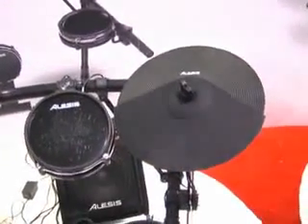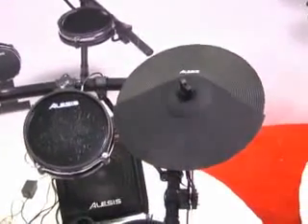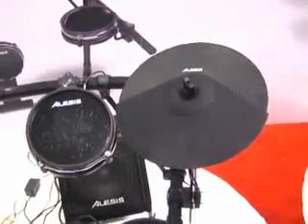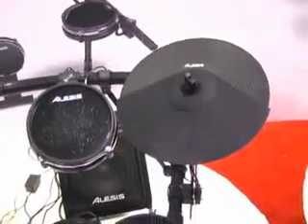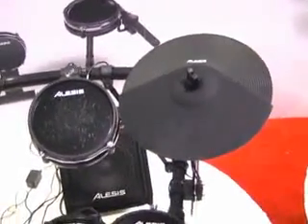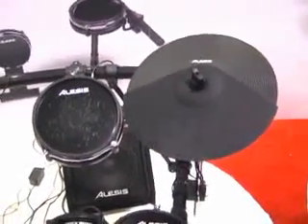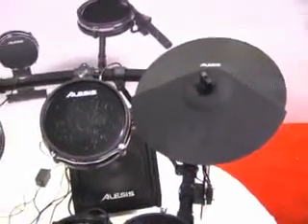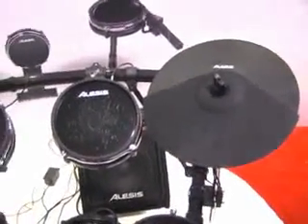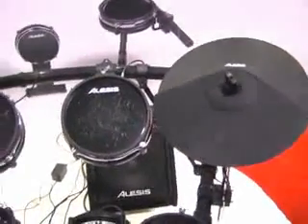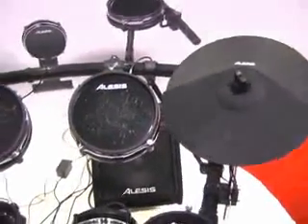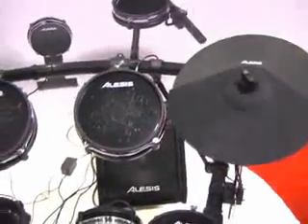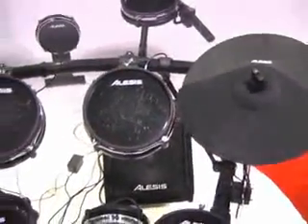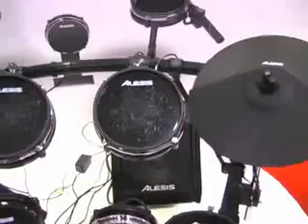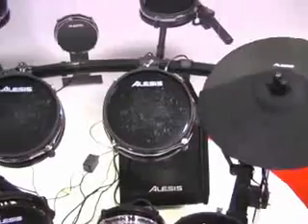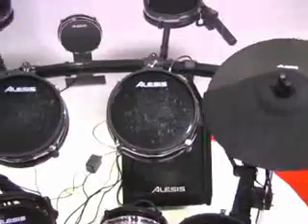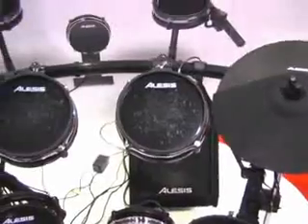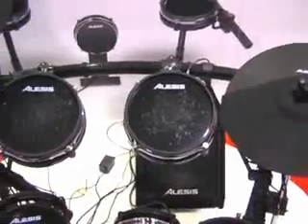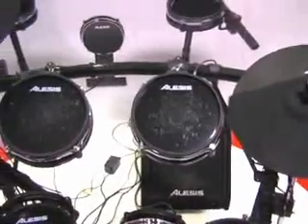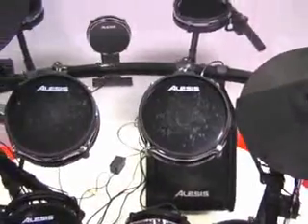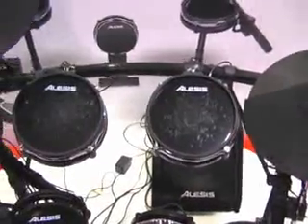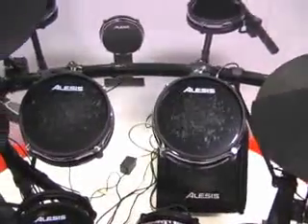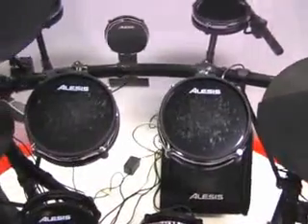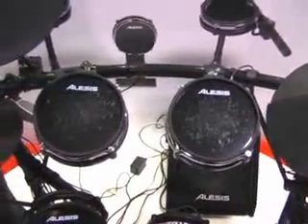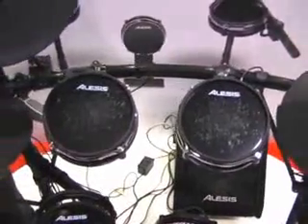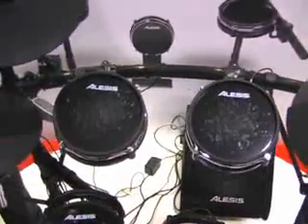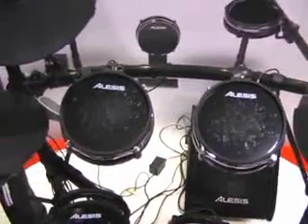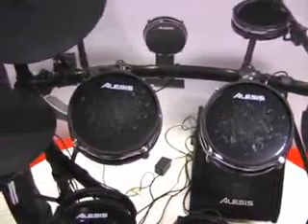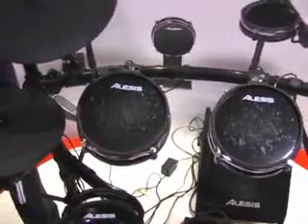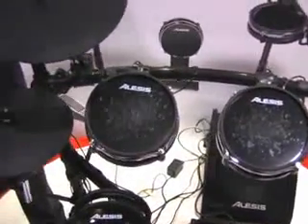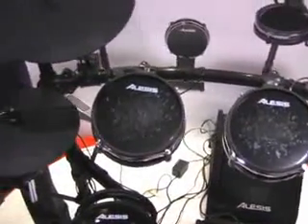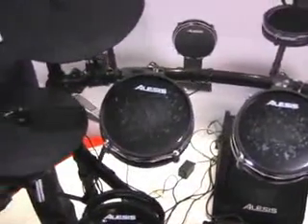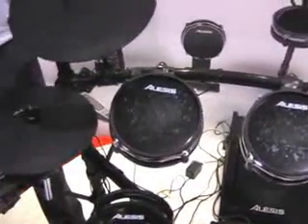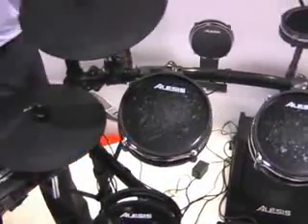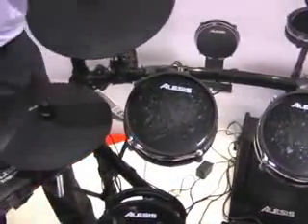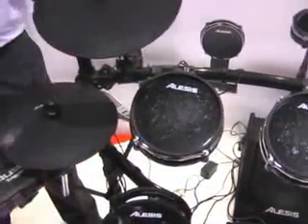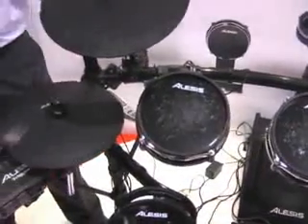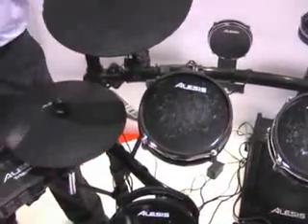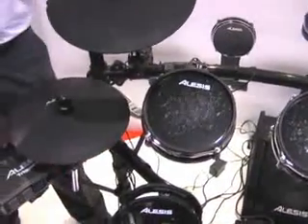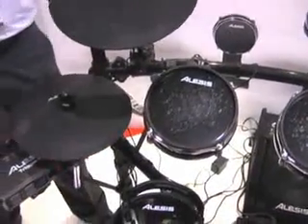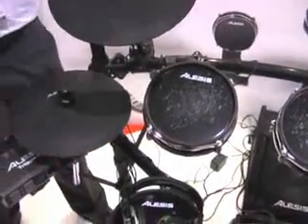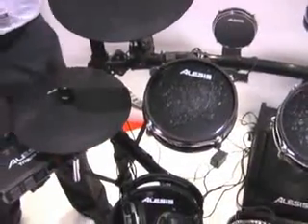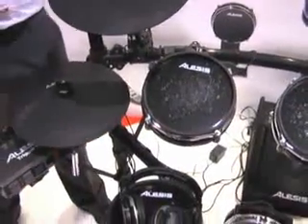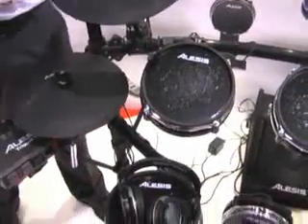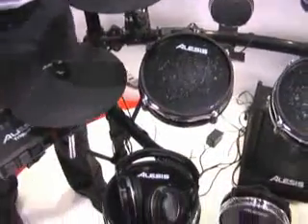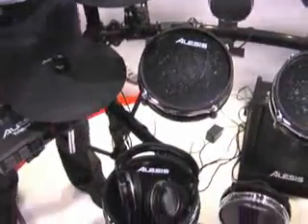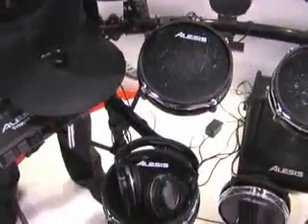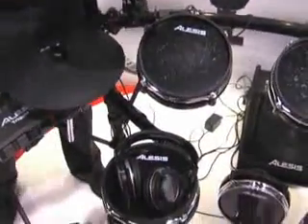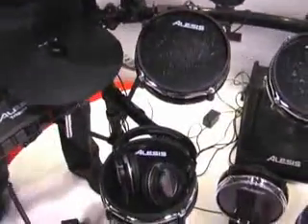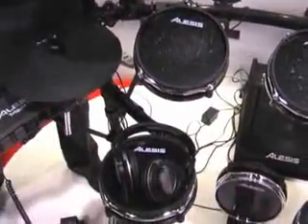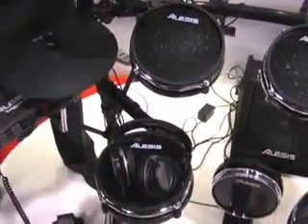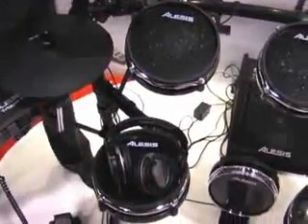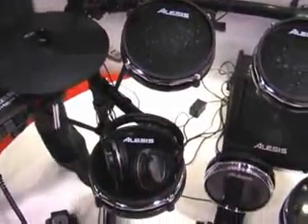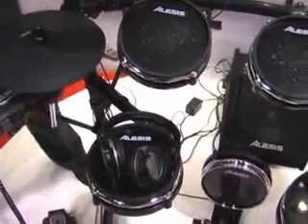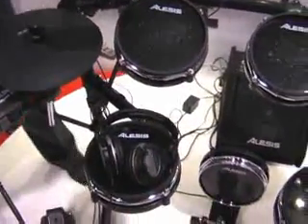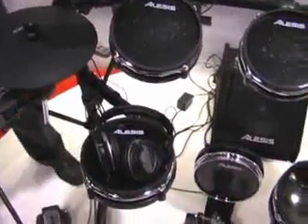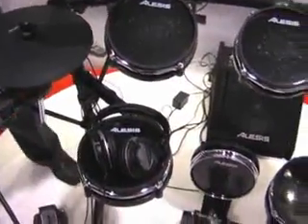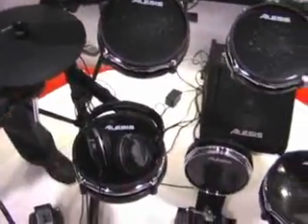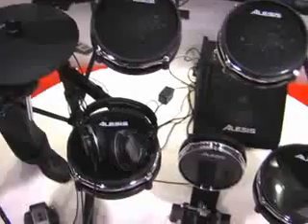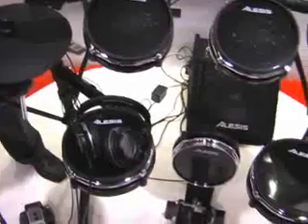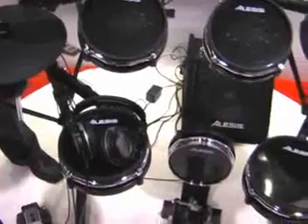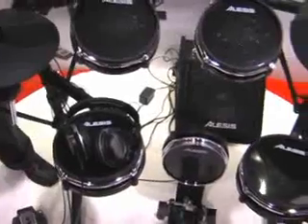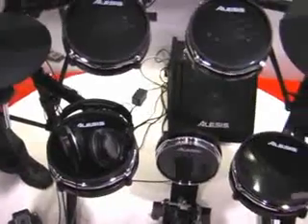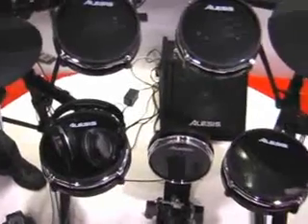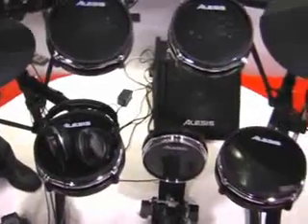It's a low-profile, compact rack, perfect for not taking up a whole lot of space in your studio. Small footprint, much more compact than an acoustic drum set.